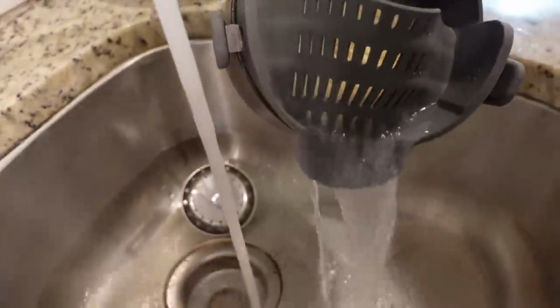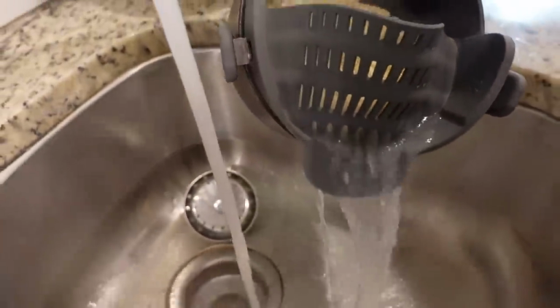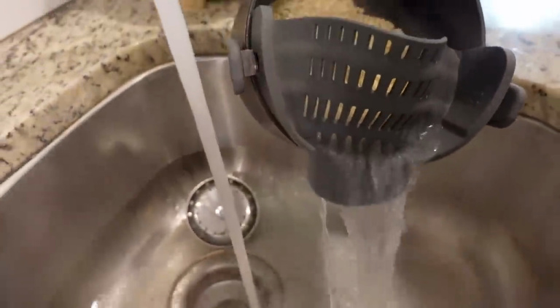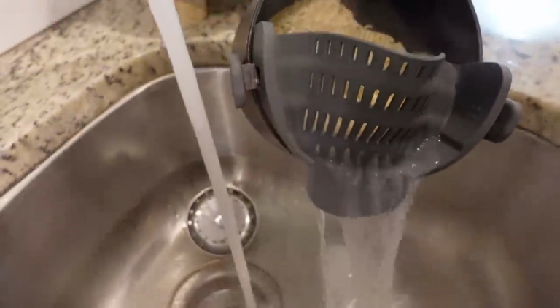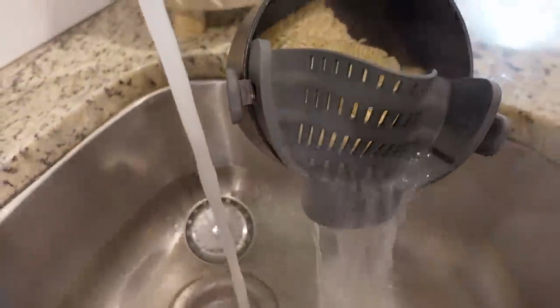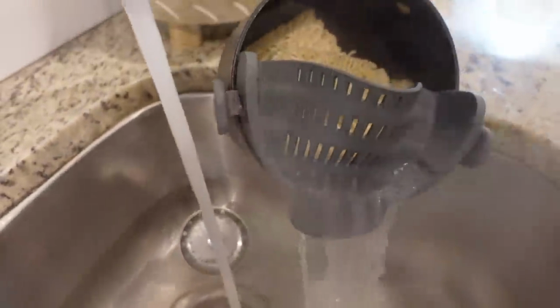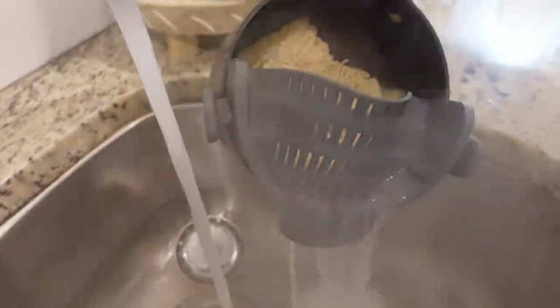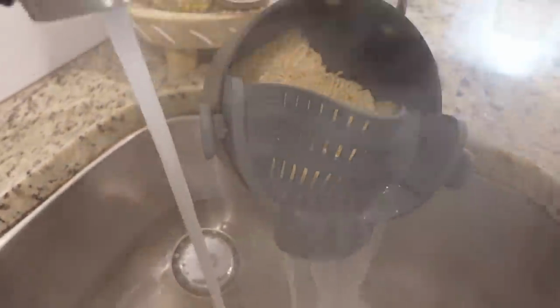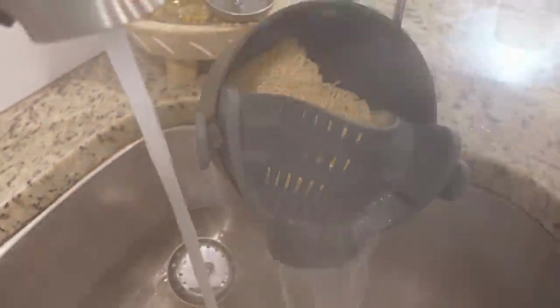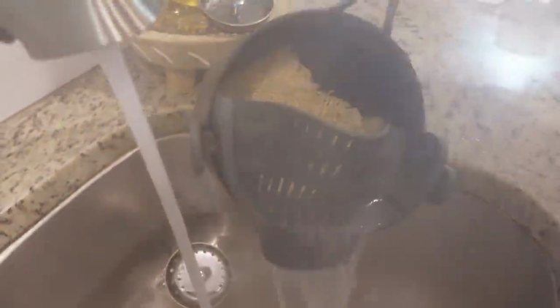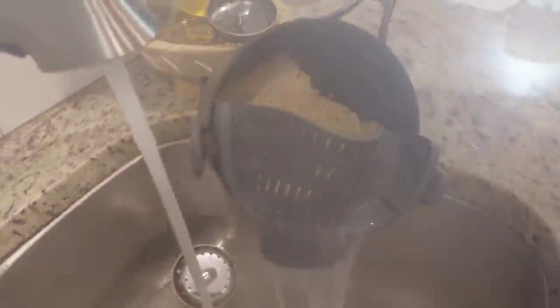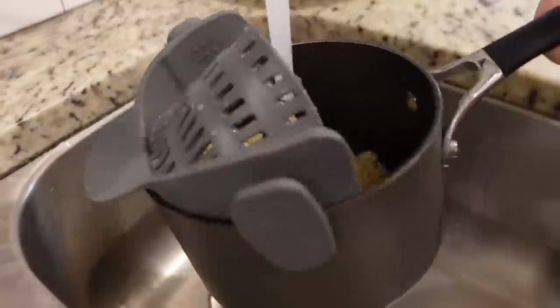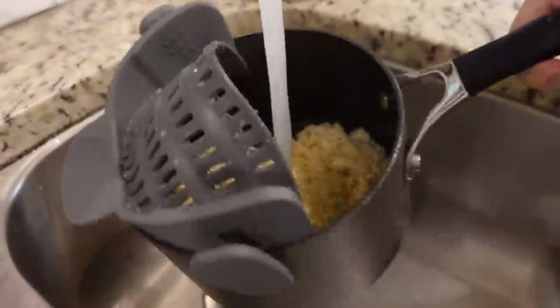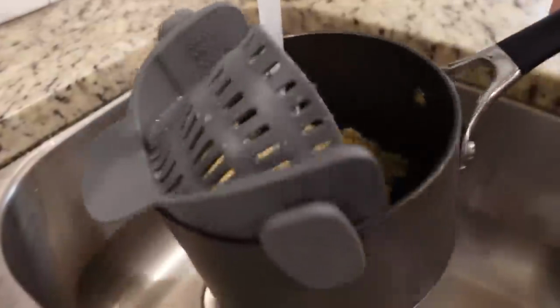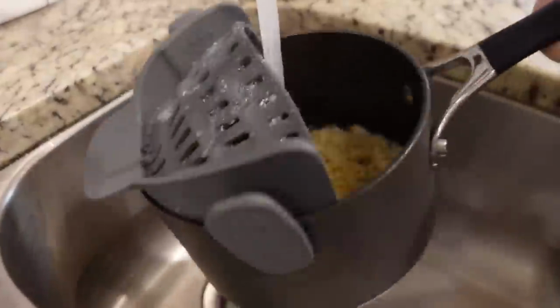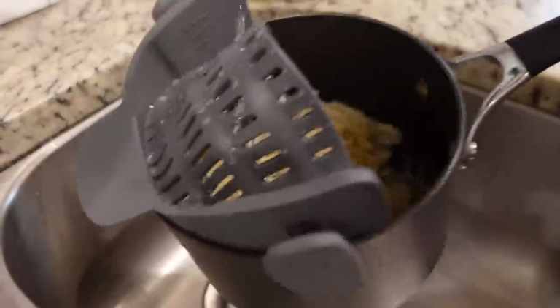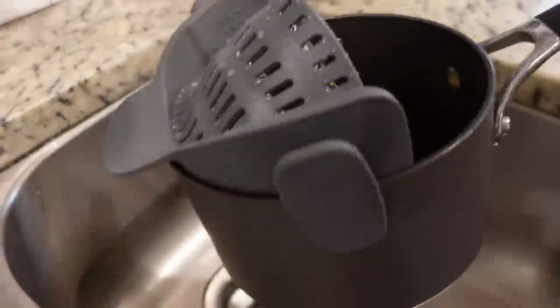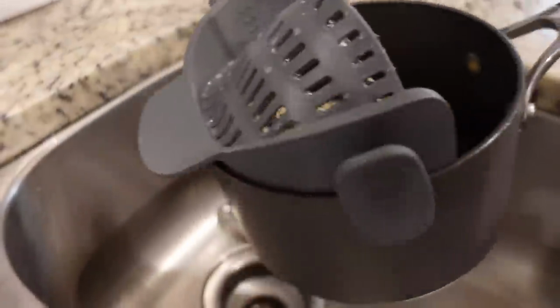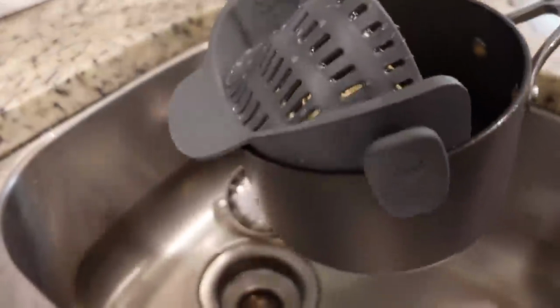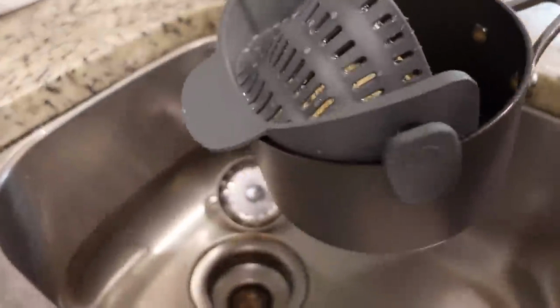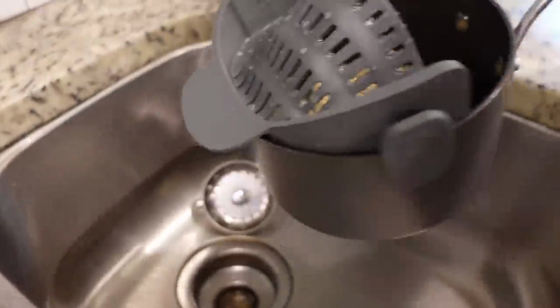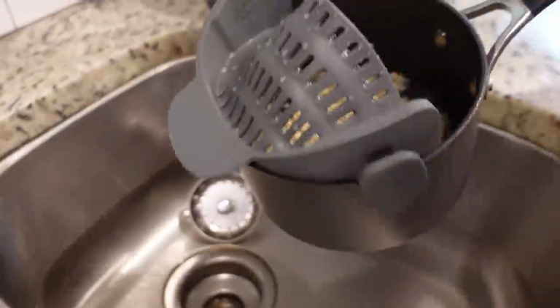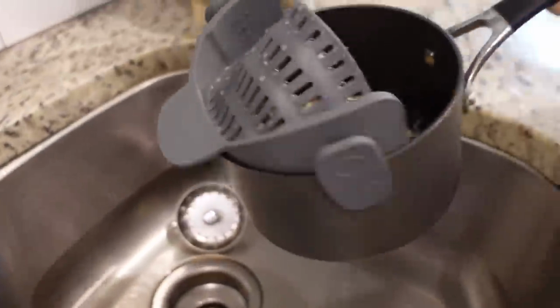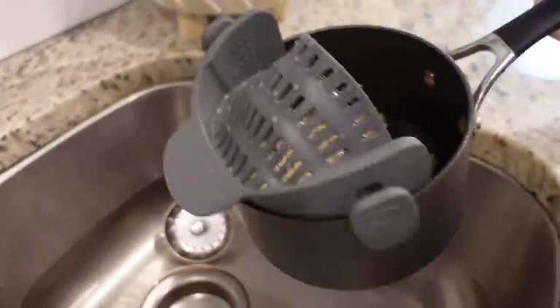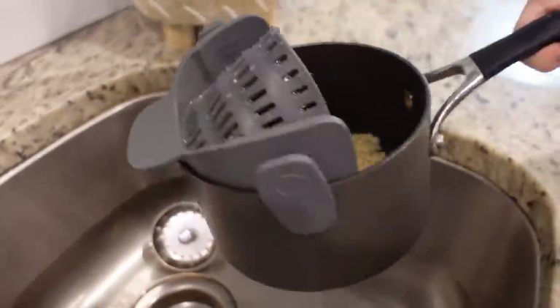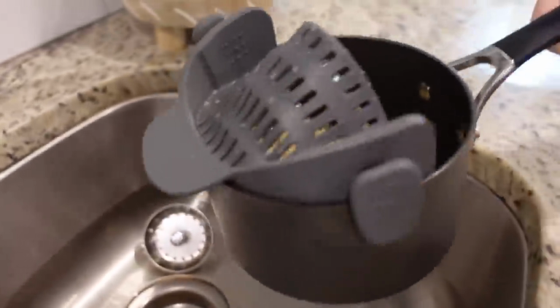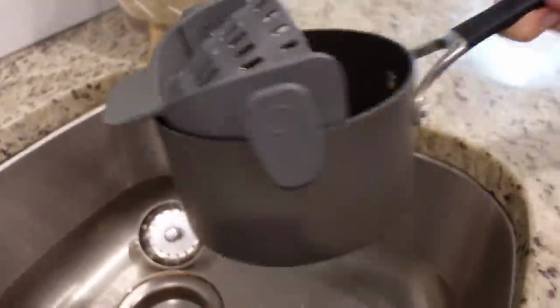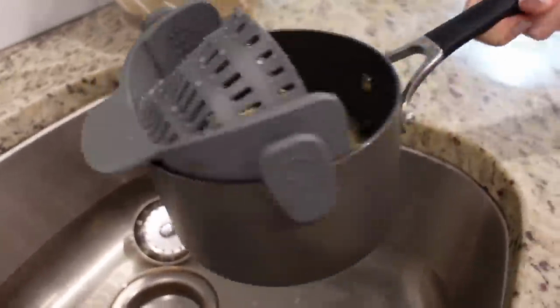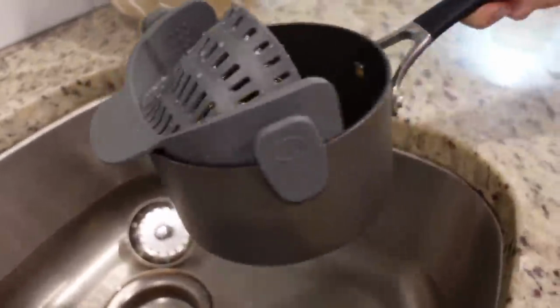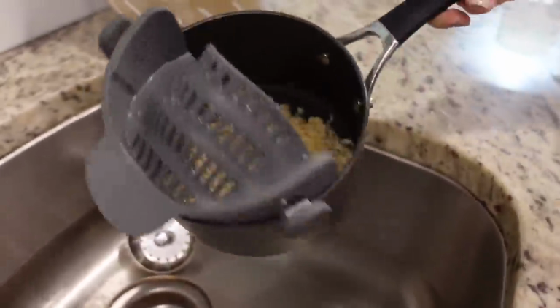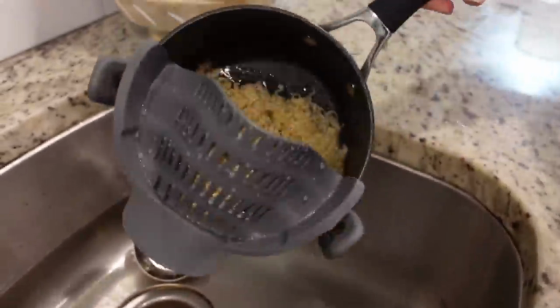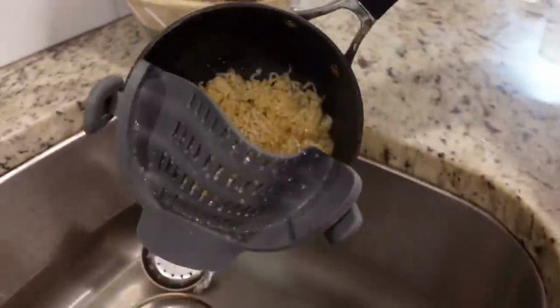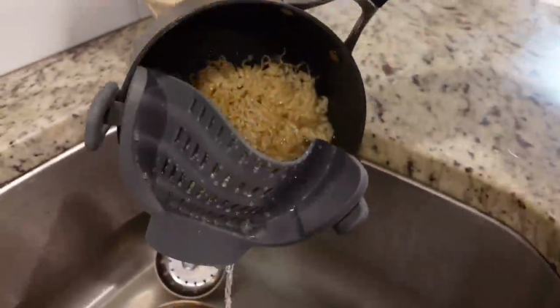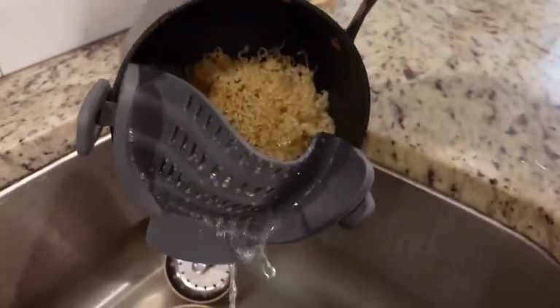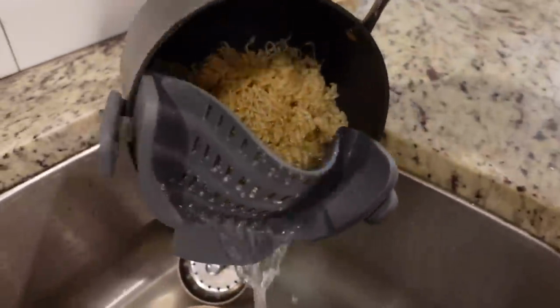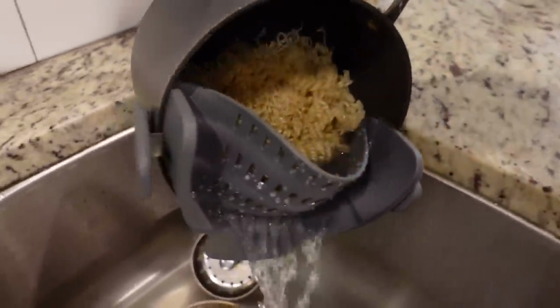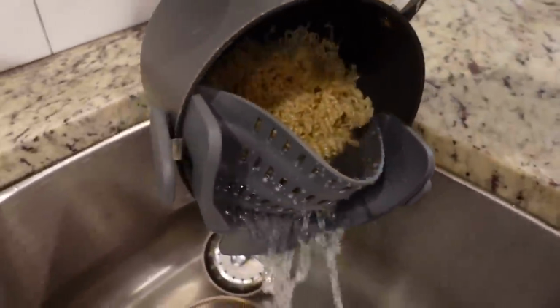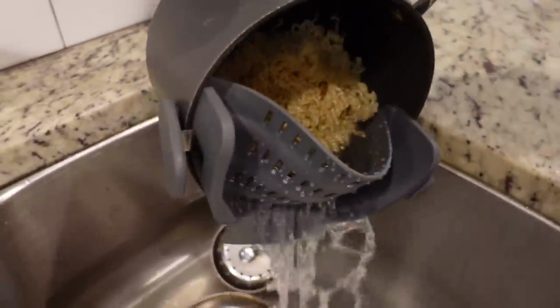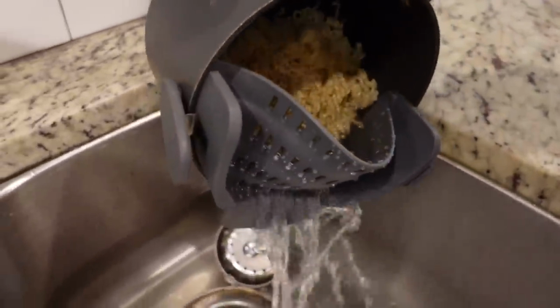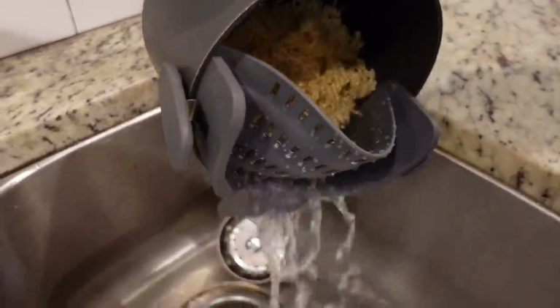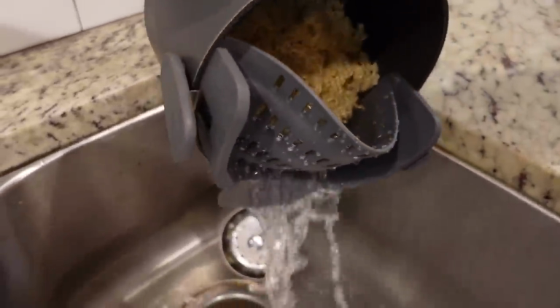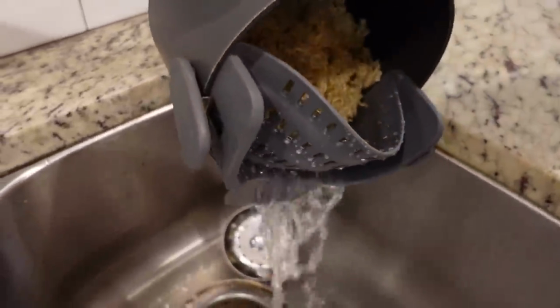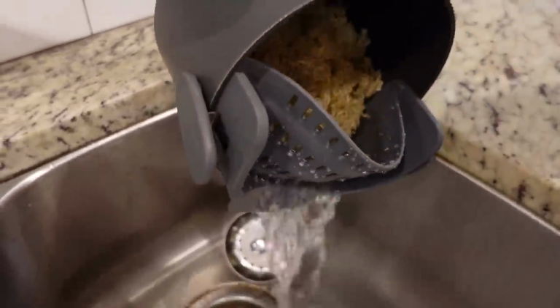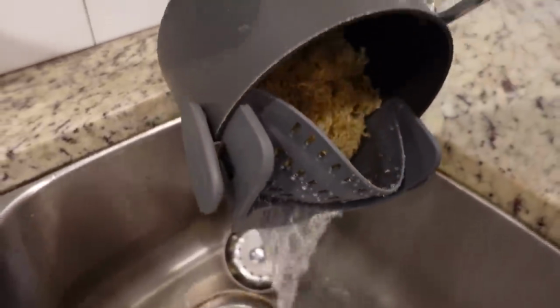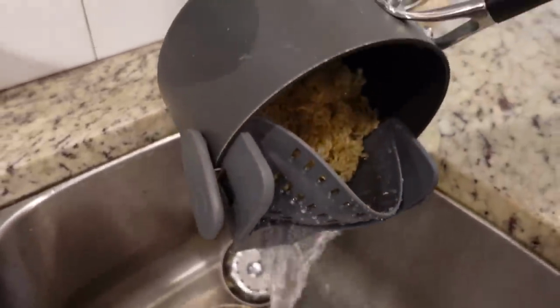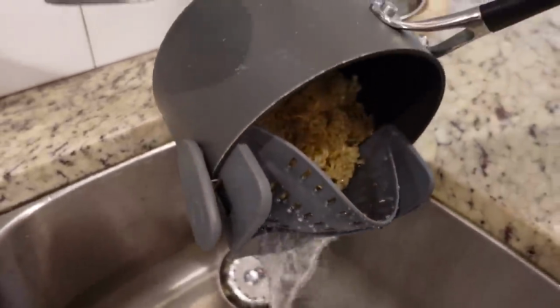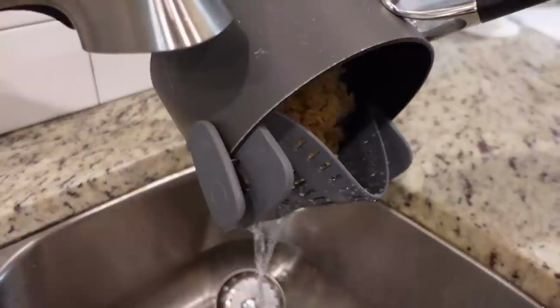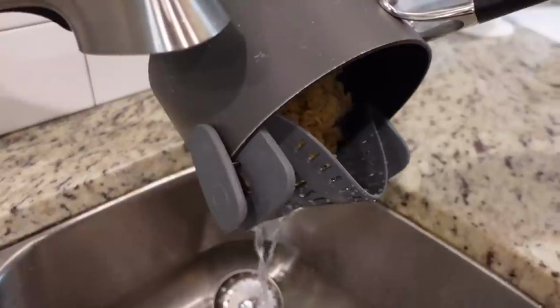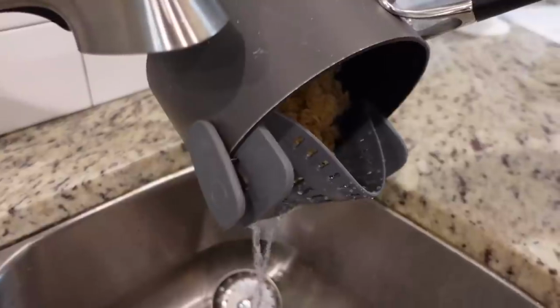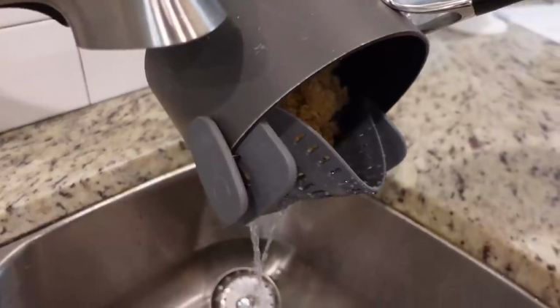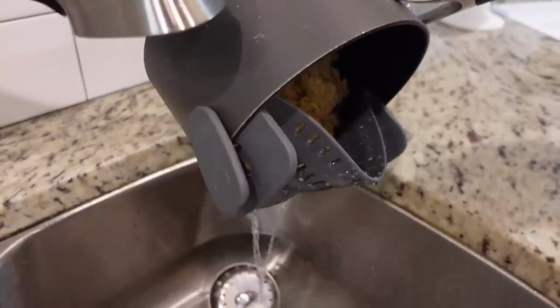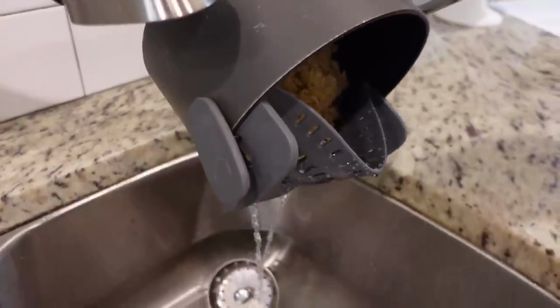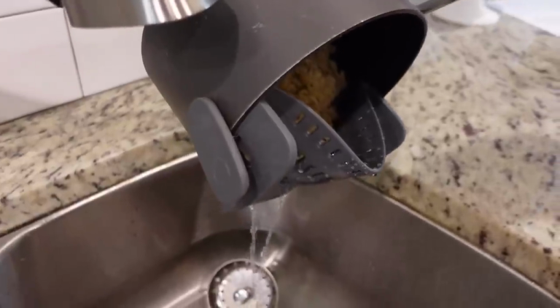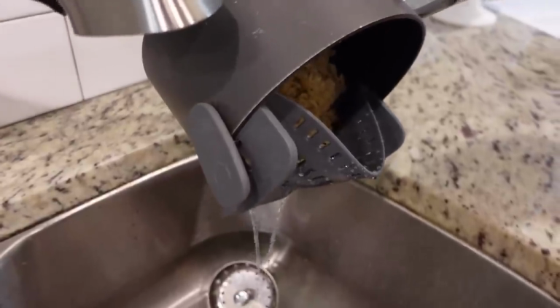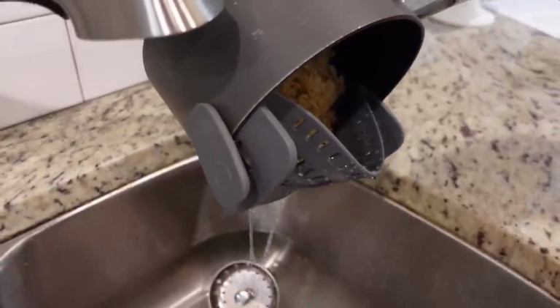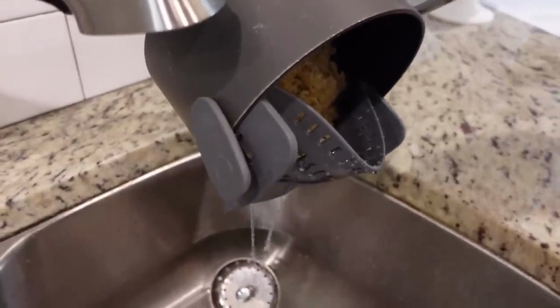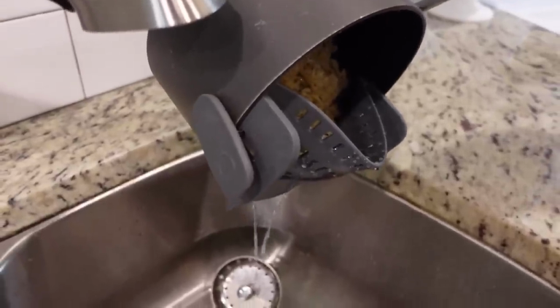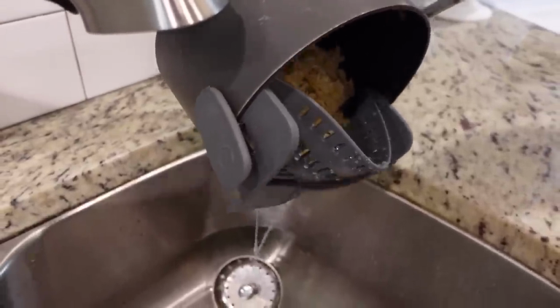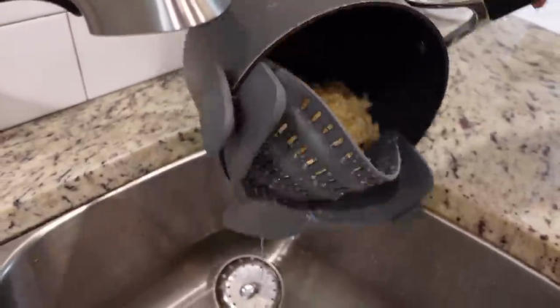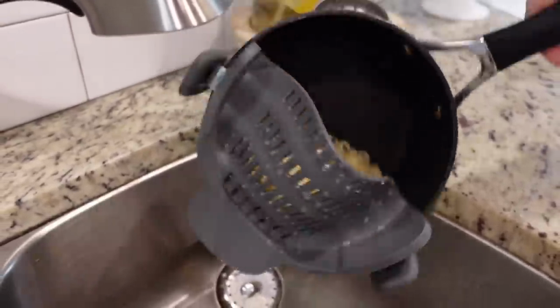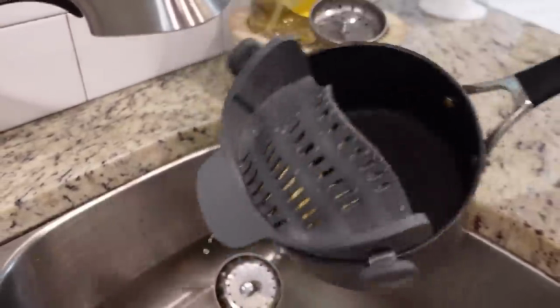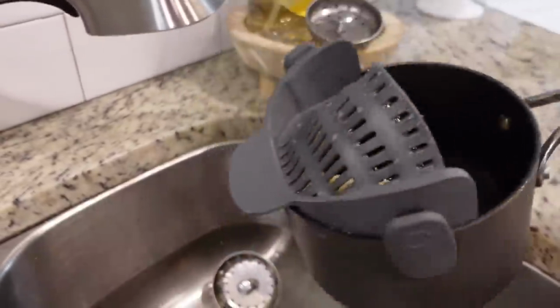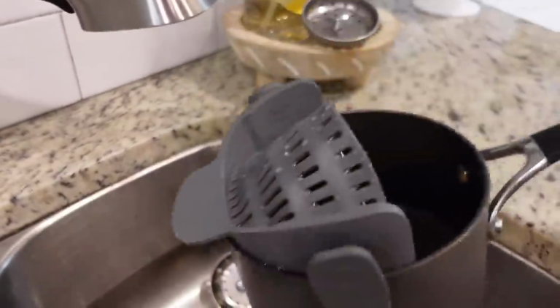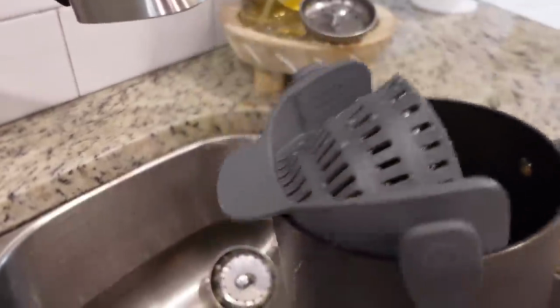We've got a fancy colander here. I'm adding just a little bit of cold water to the noodles to really stop the cooking process, and then we're just gonna set this to the side for now.